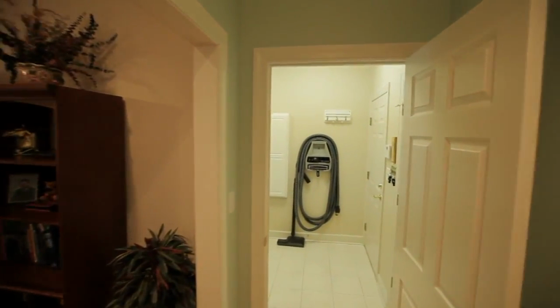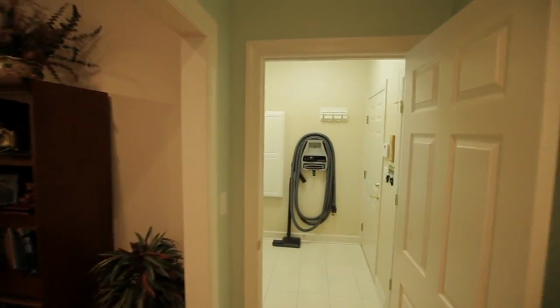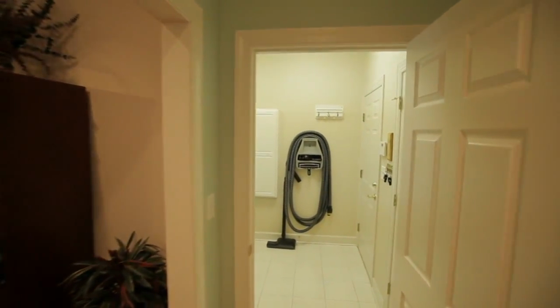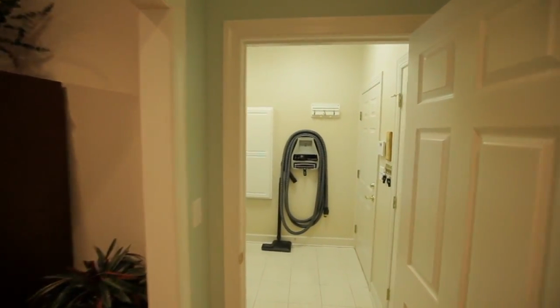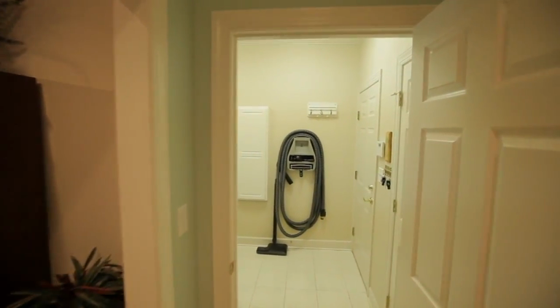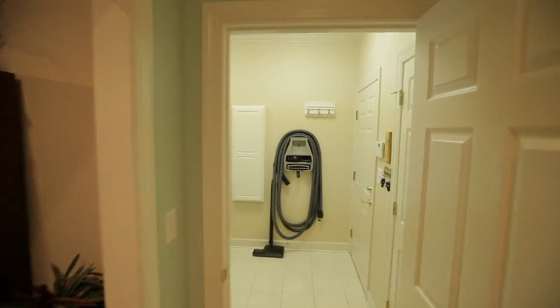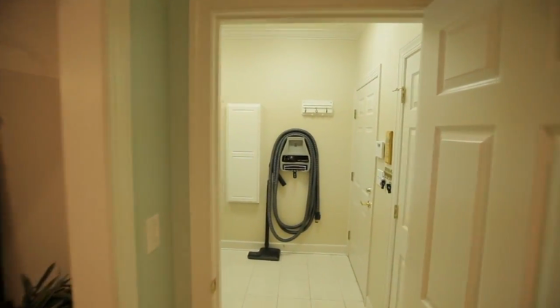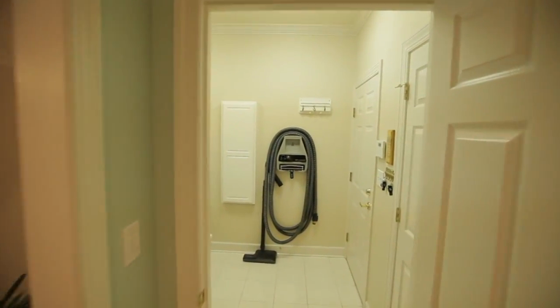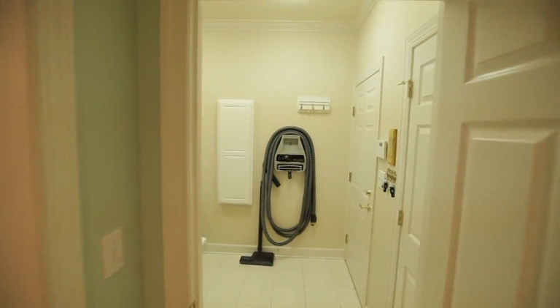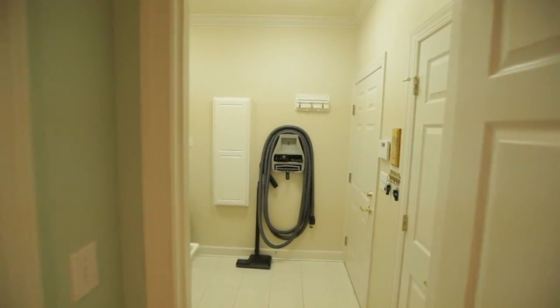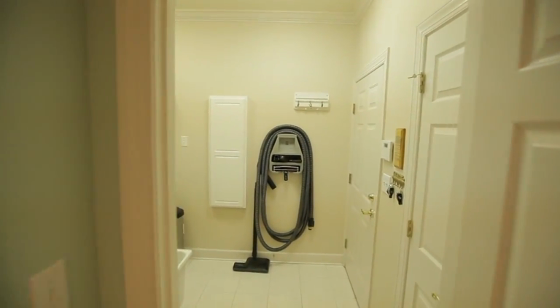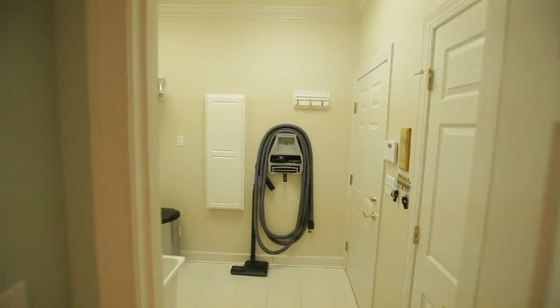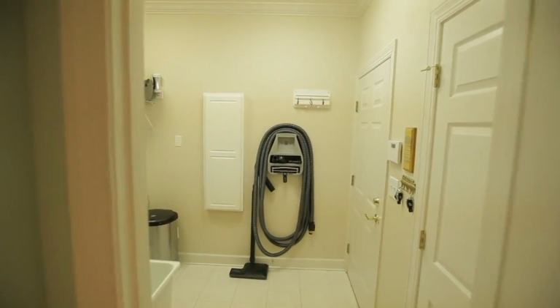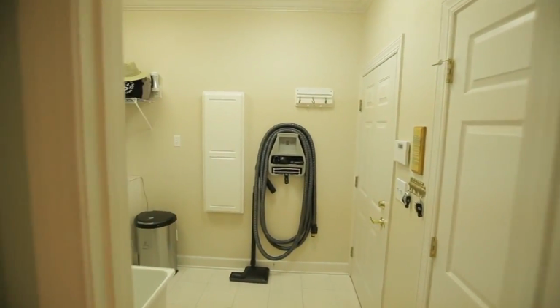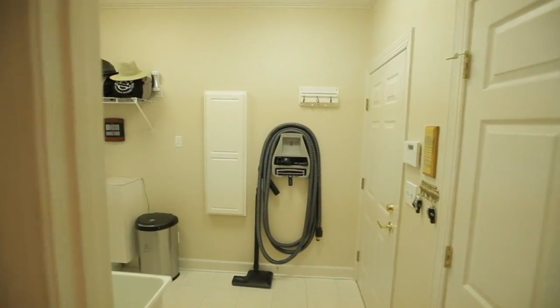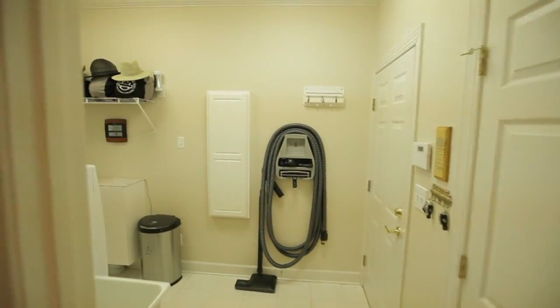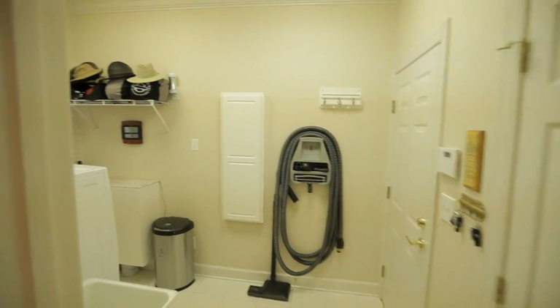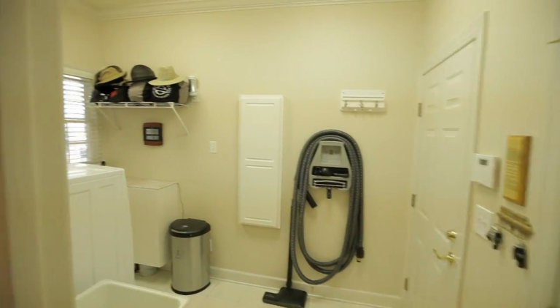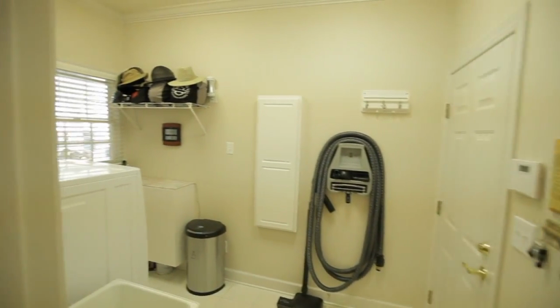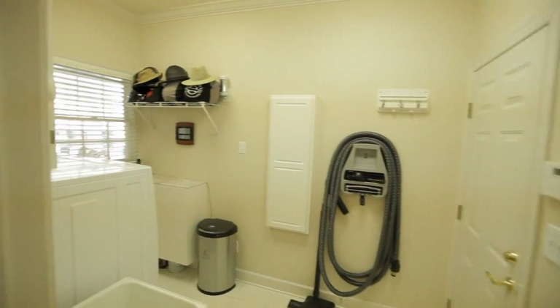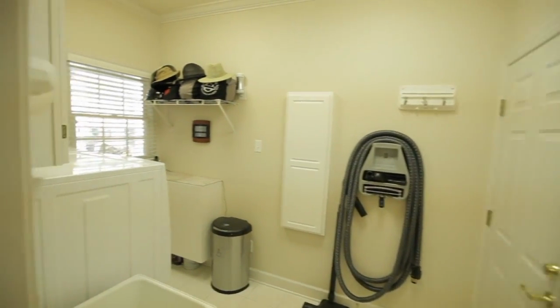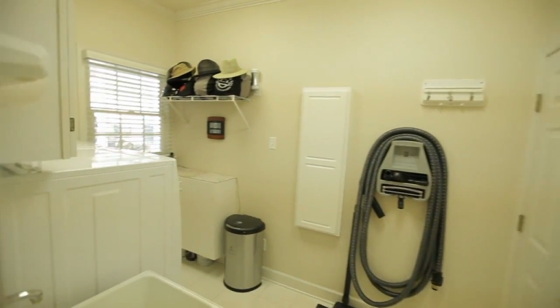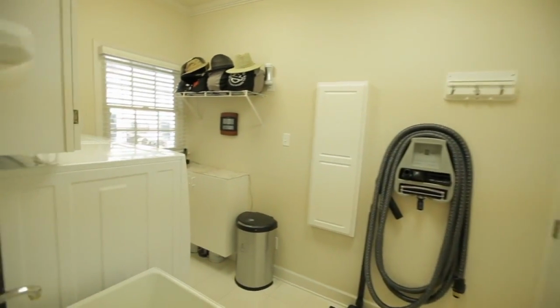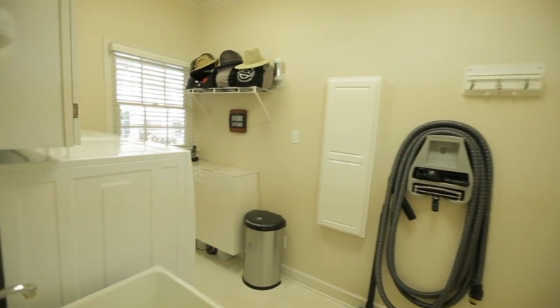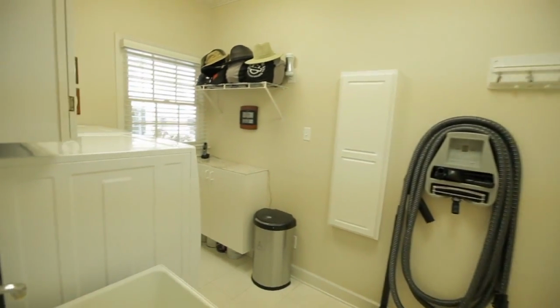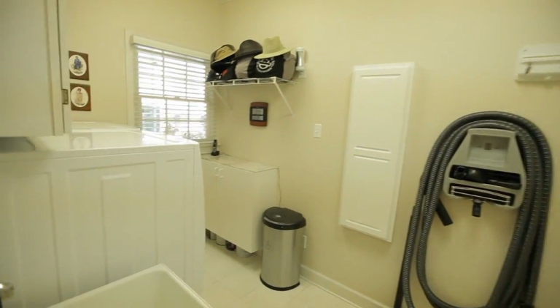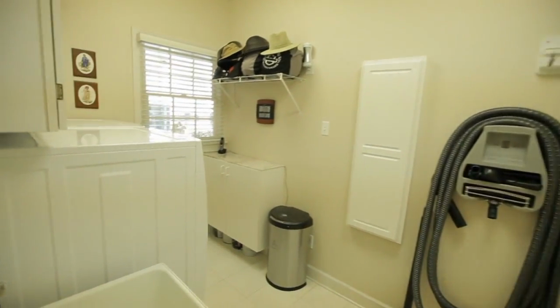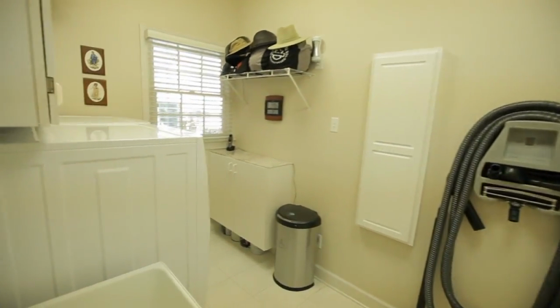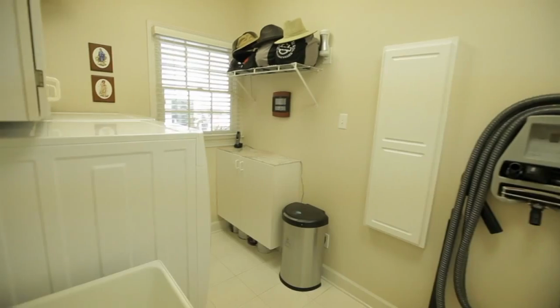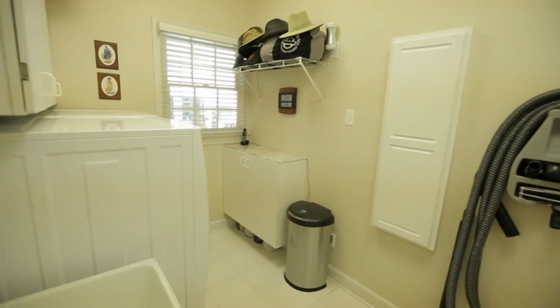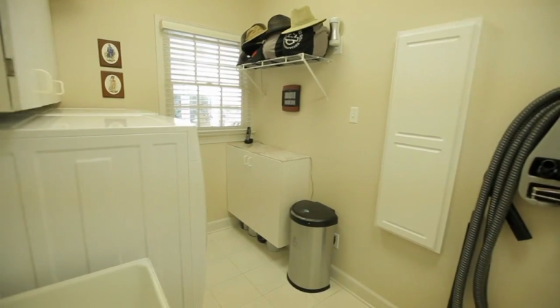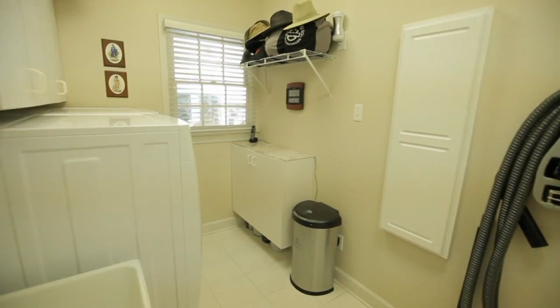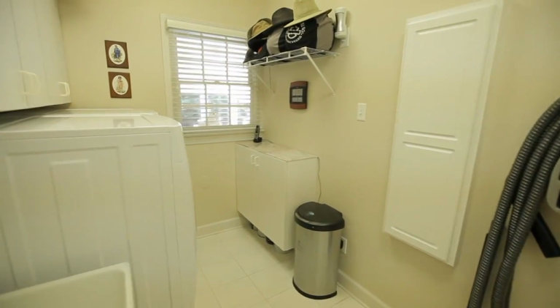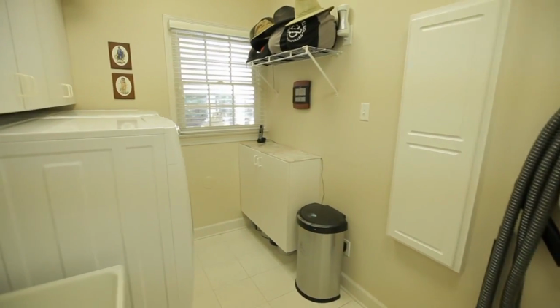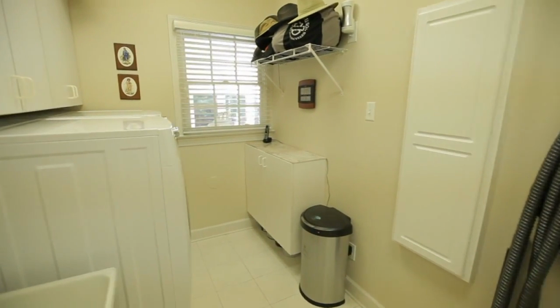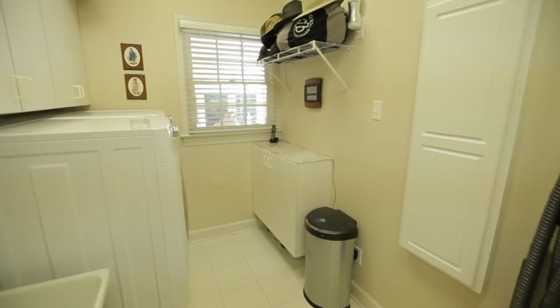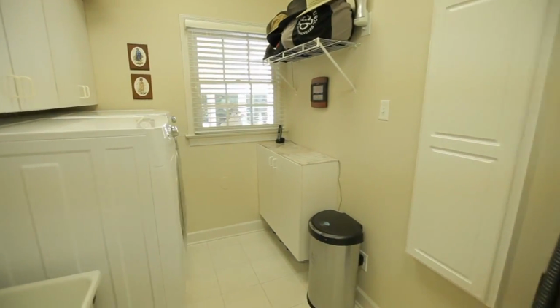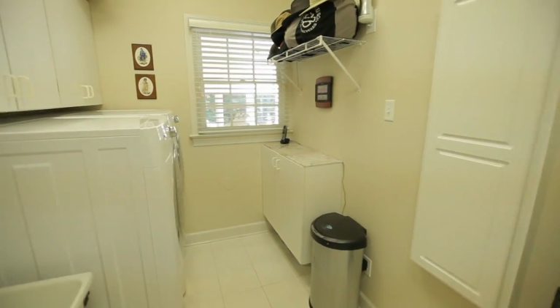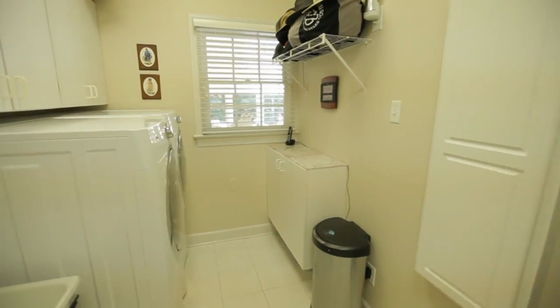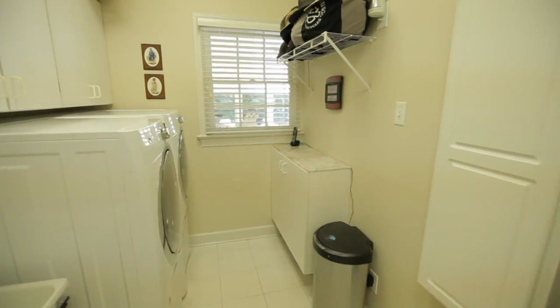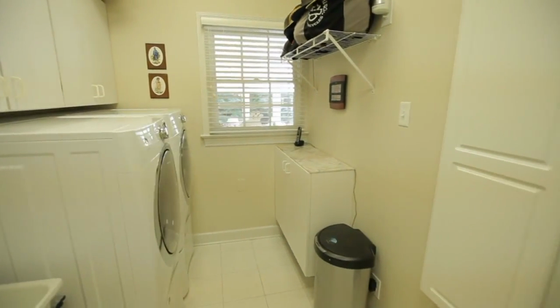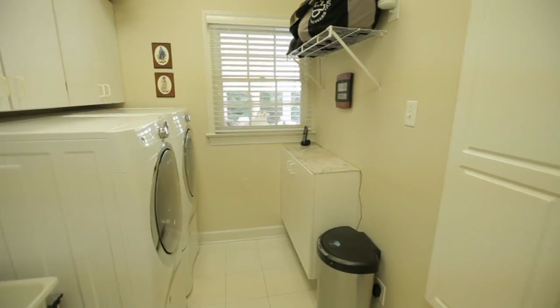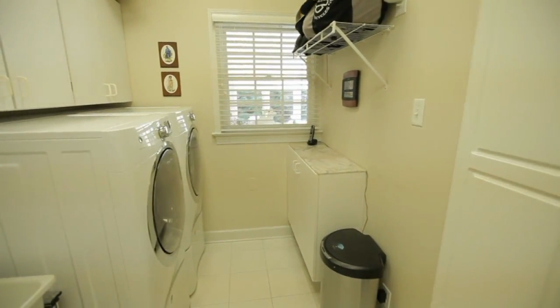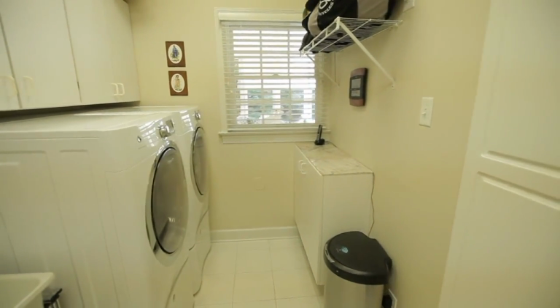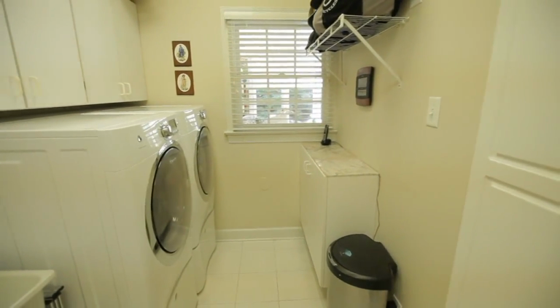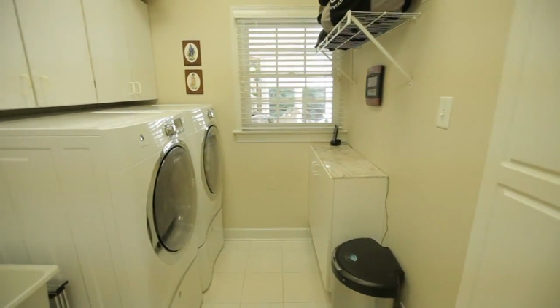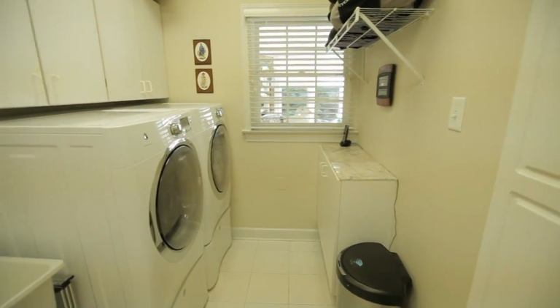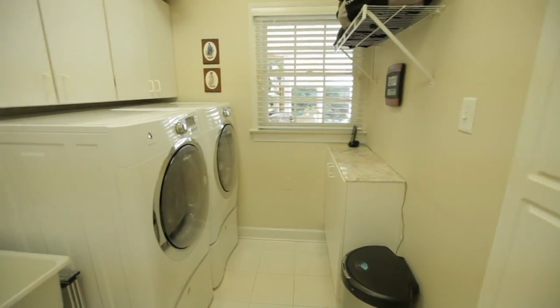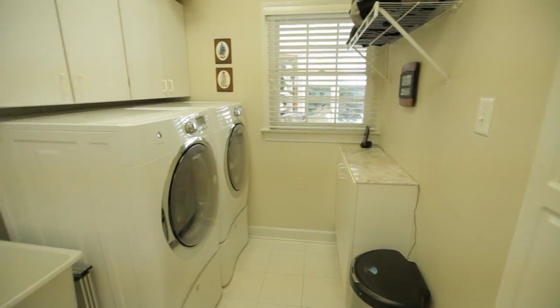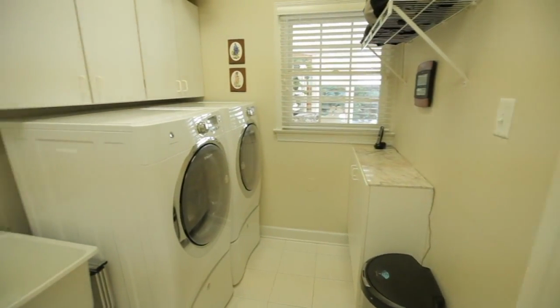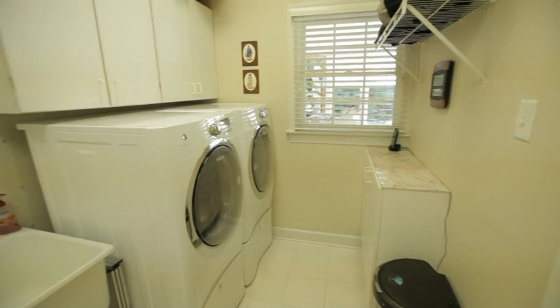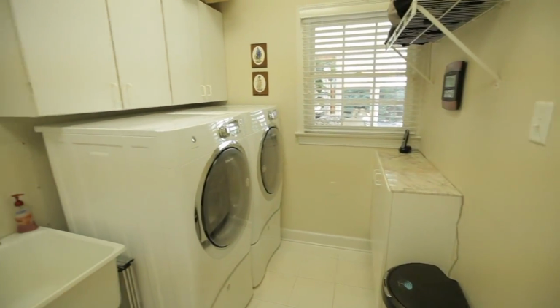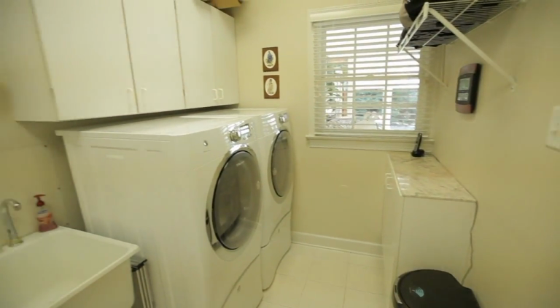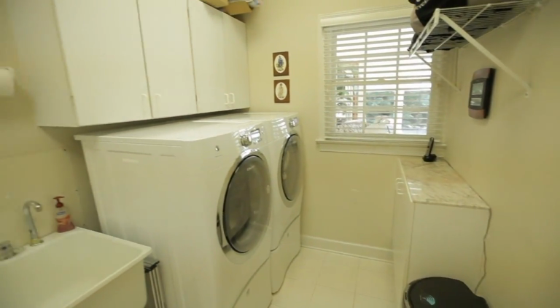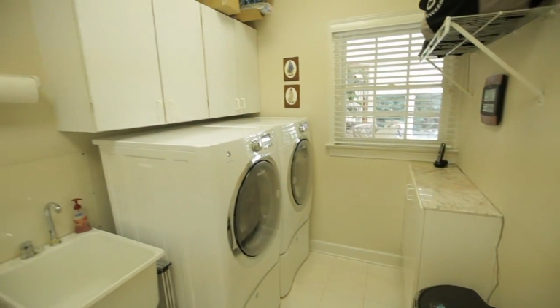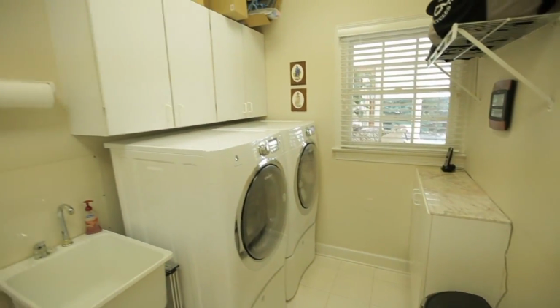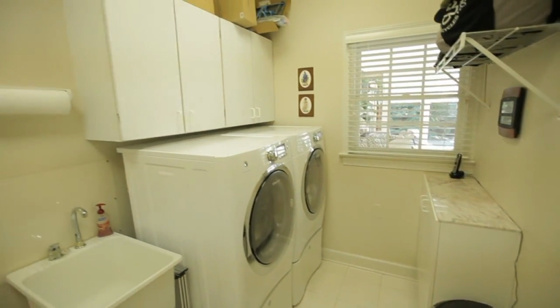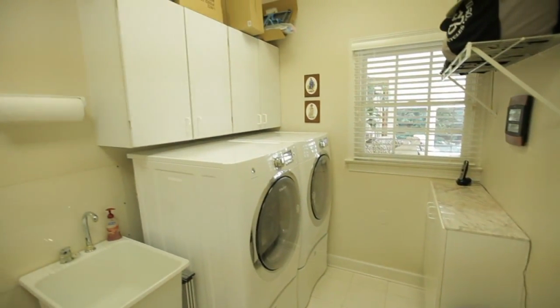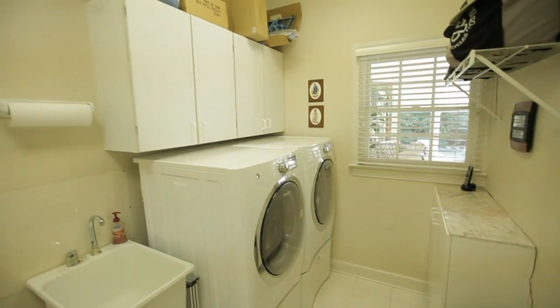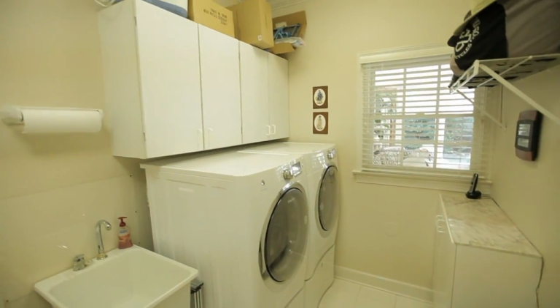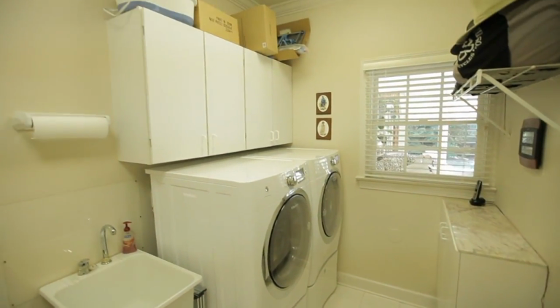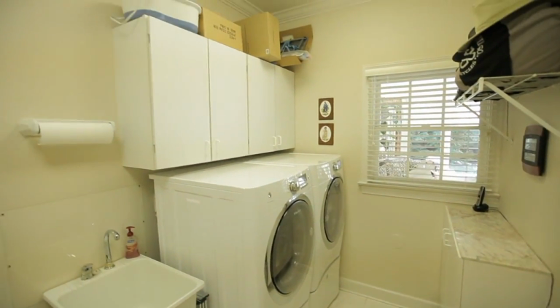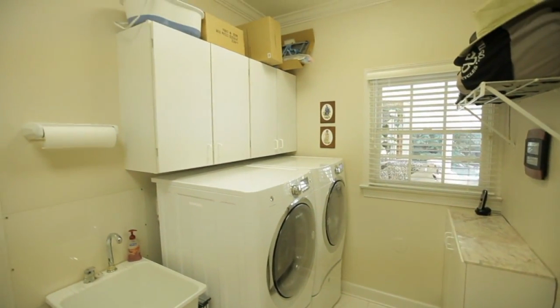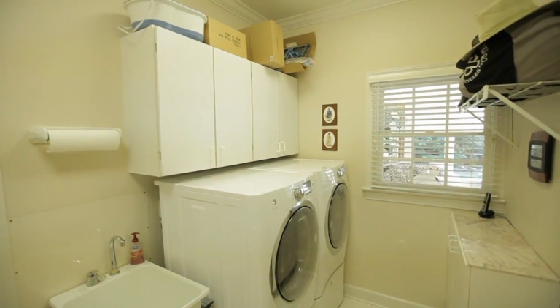The laundry room has entry from the garage and plenty of room for your full-sized appliances, along with extra storage.